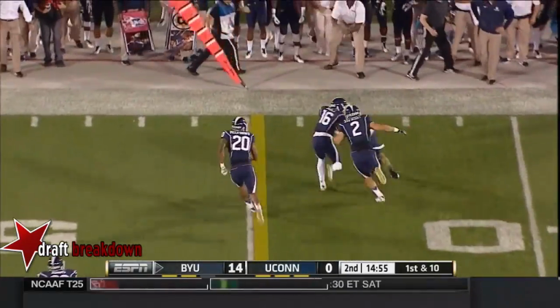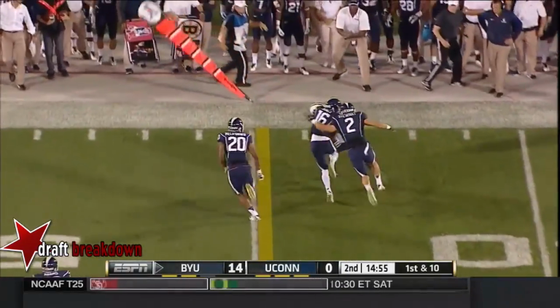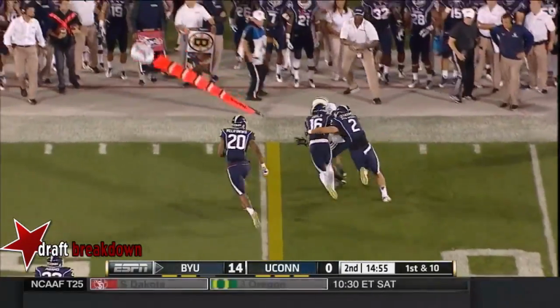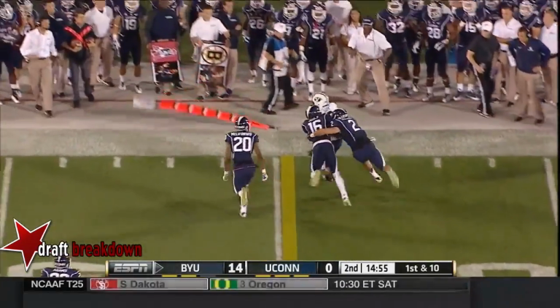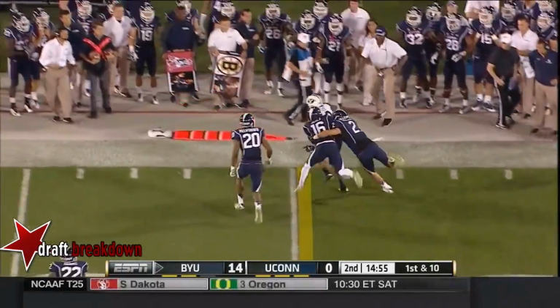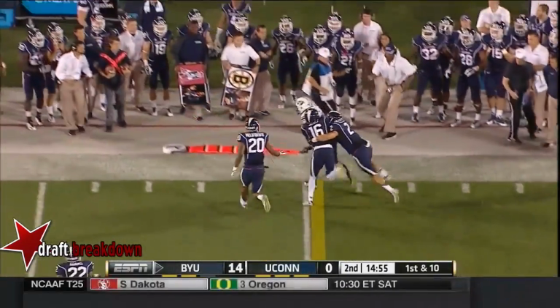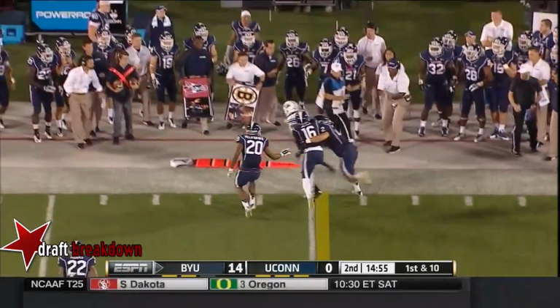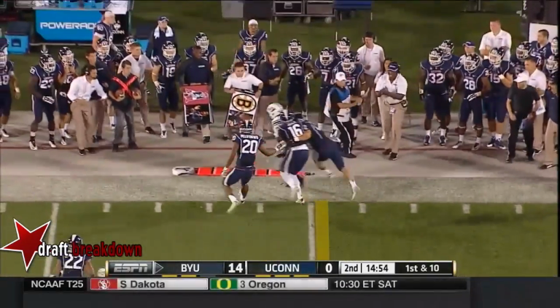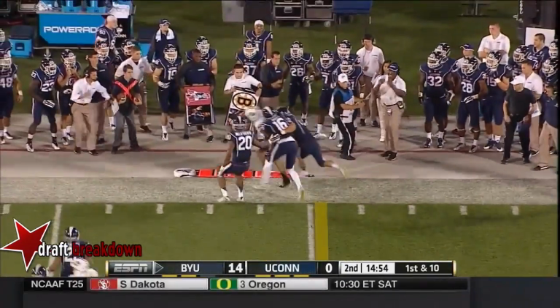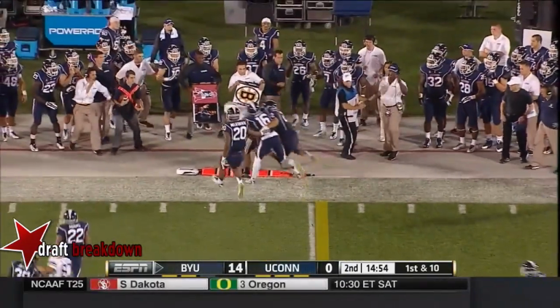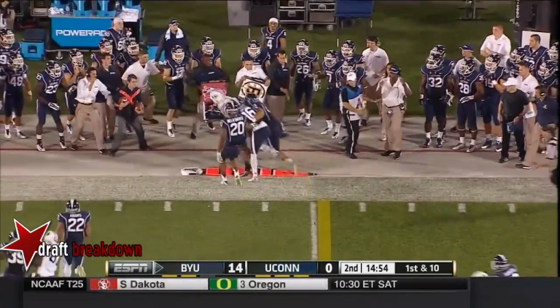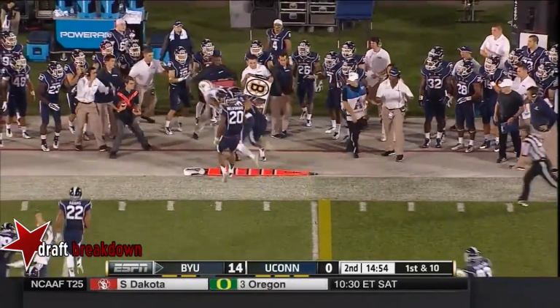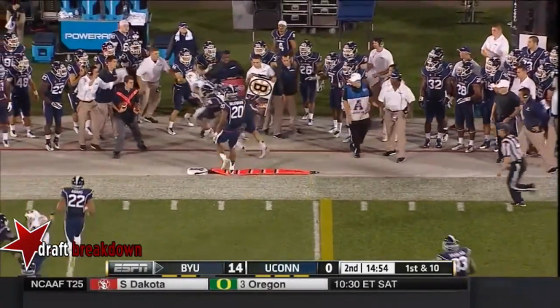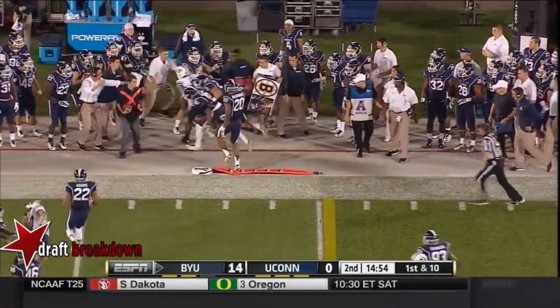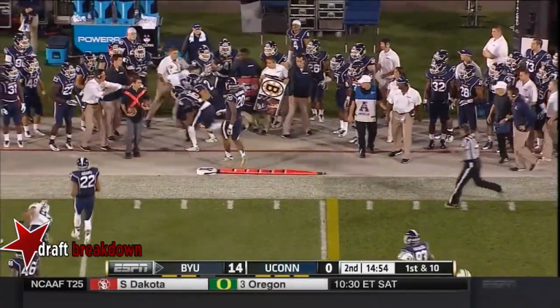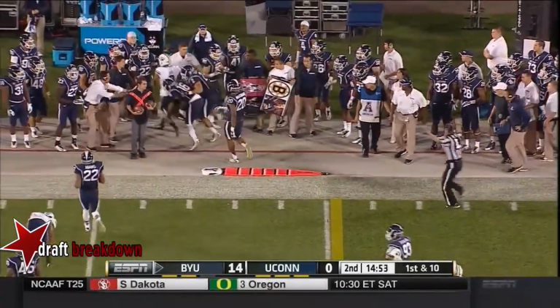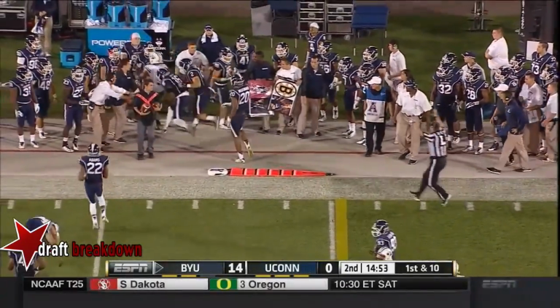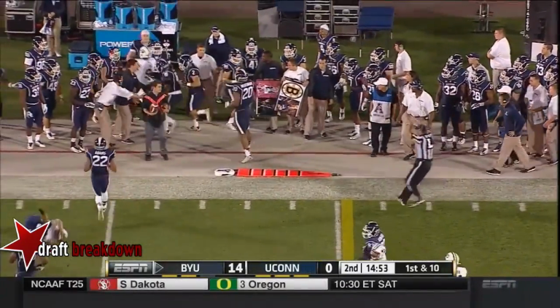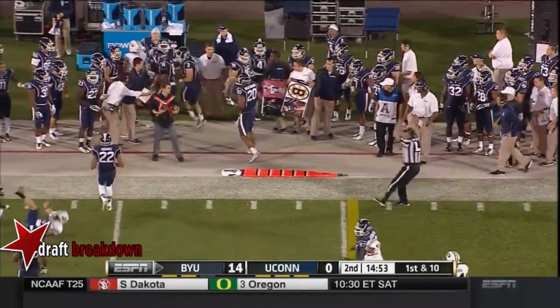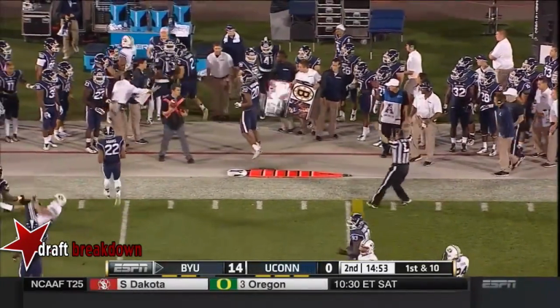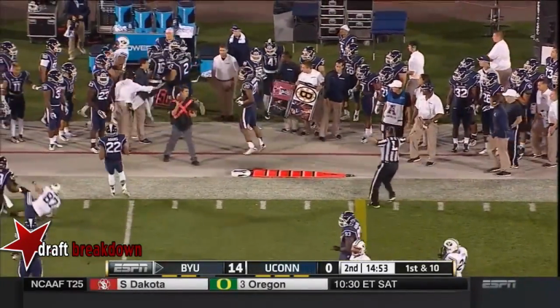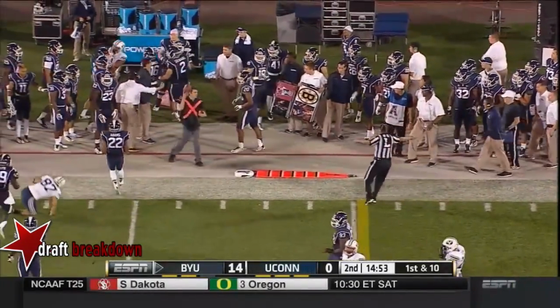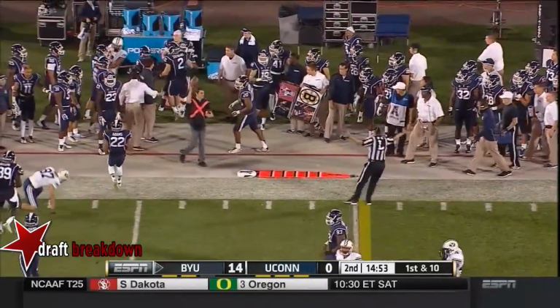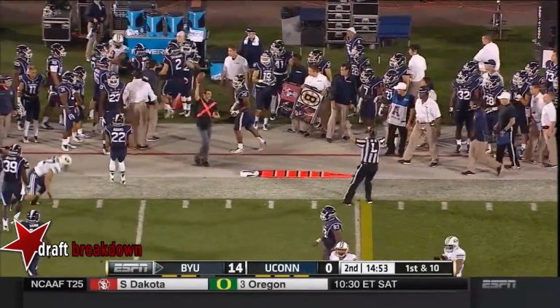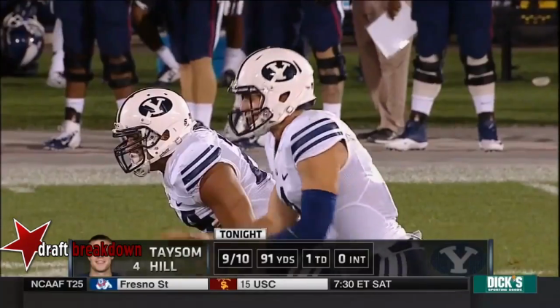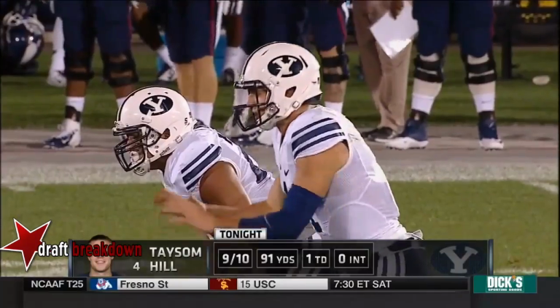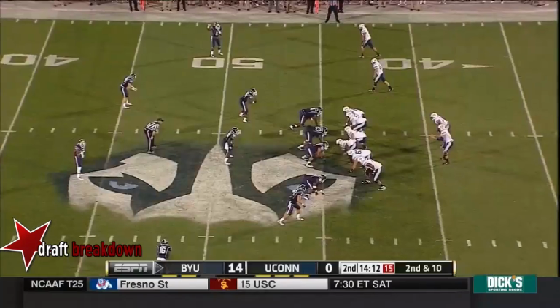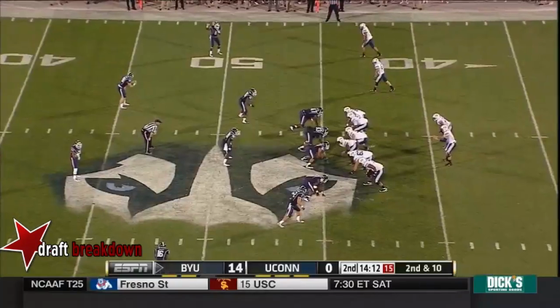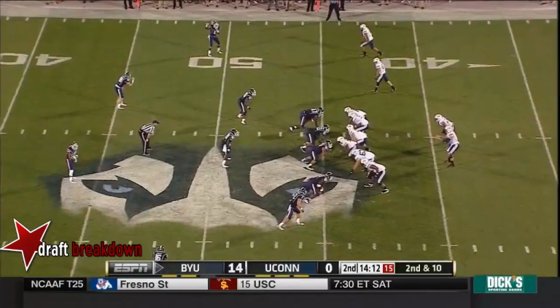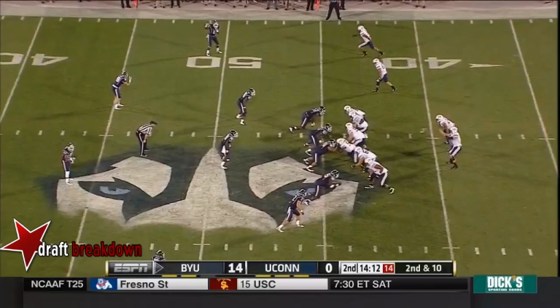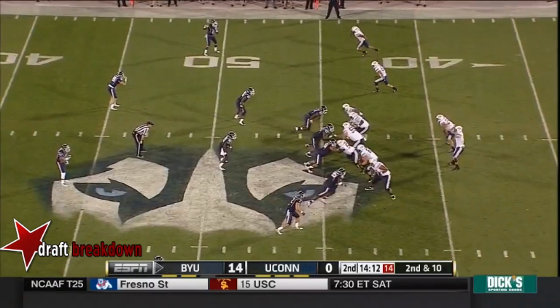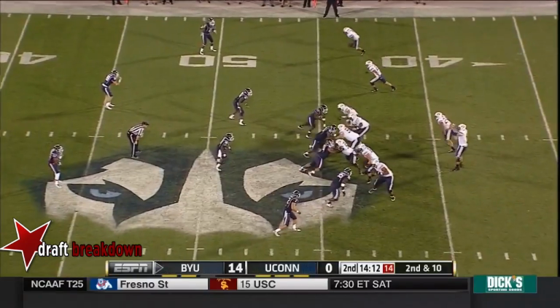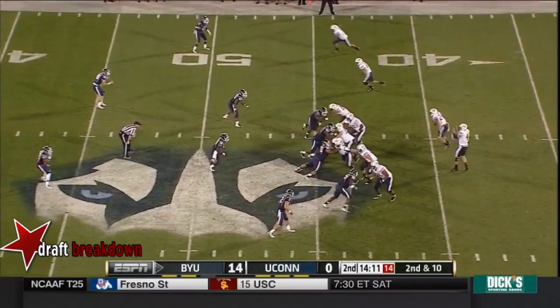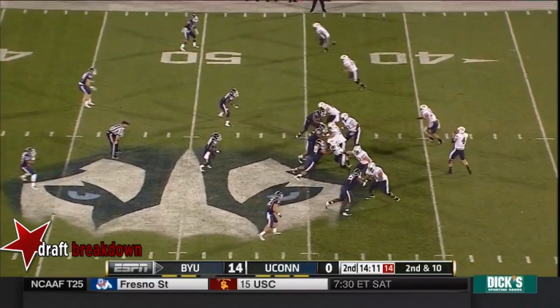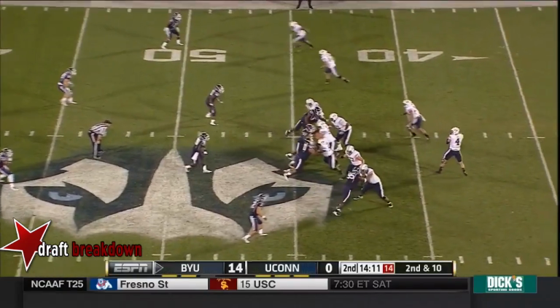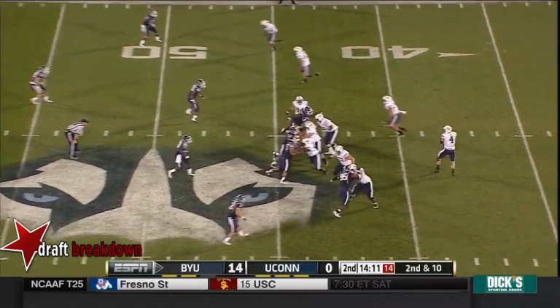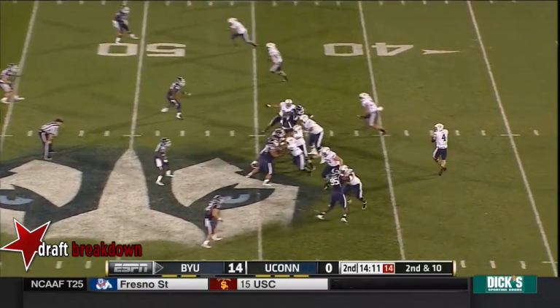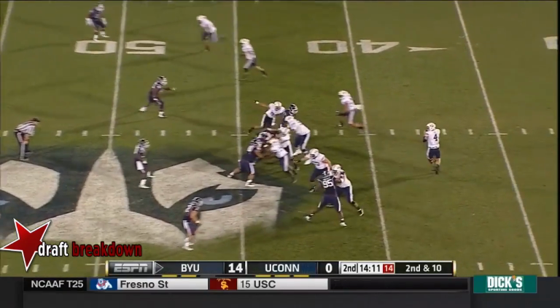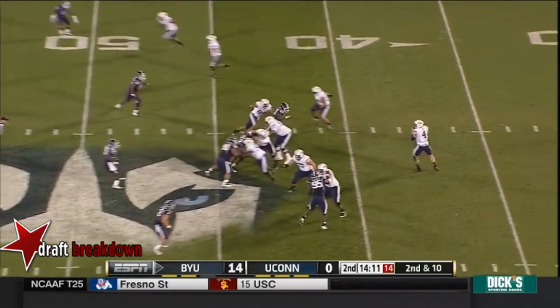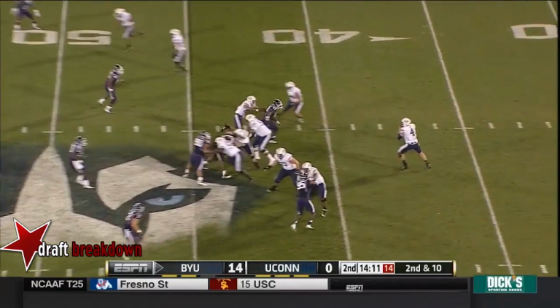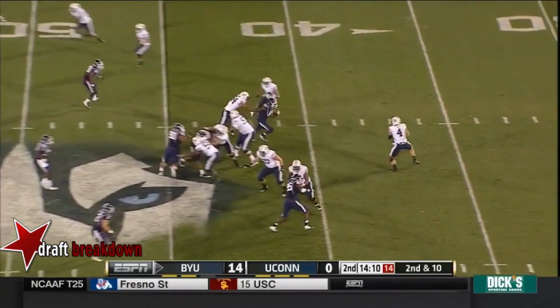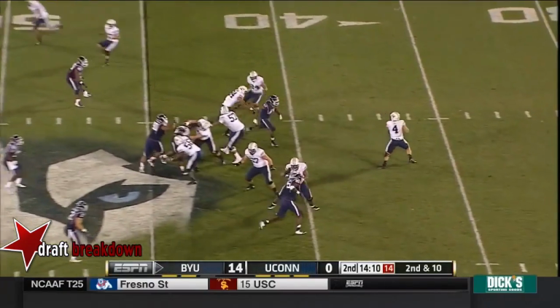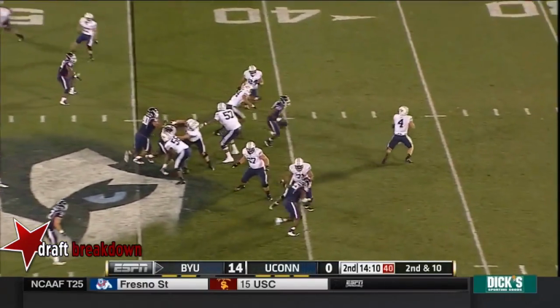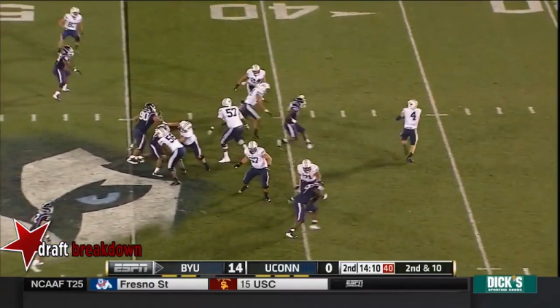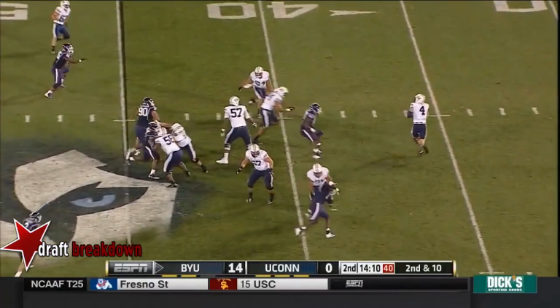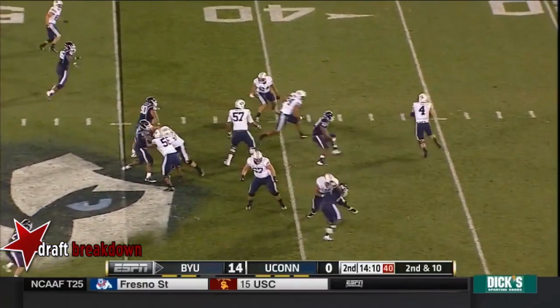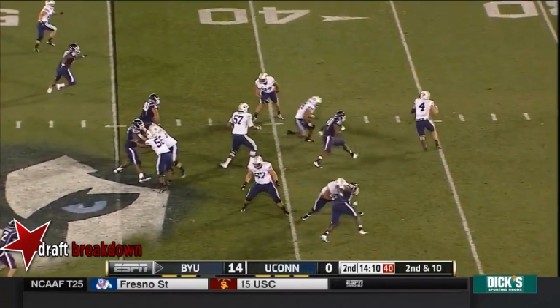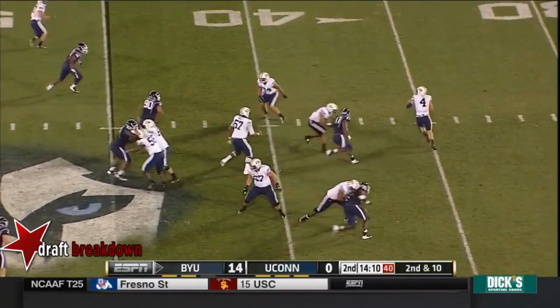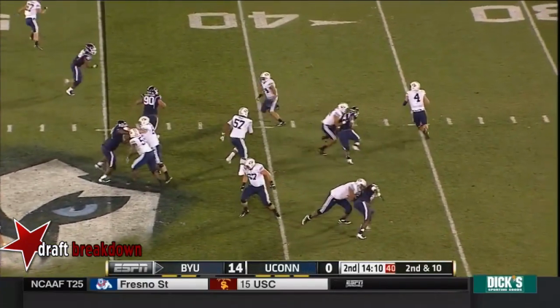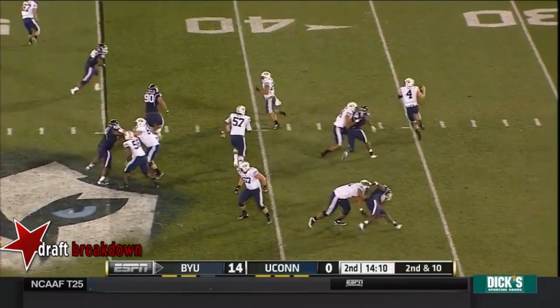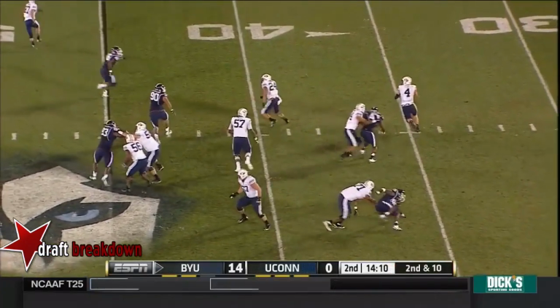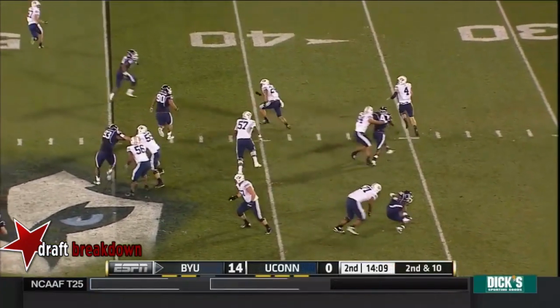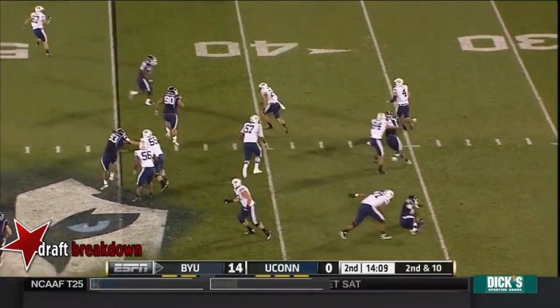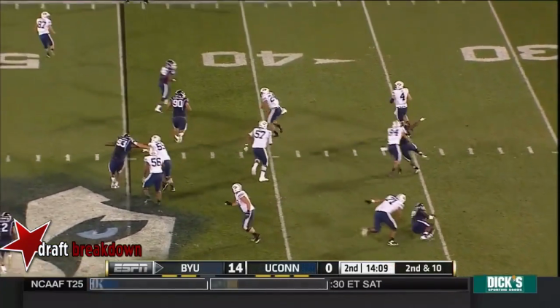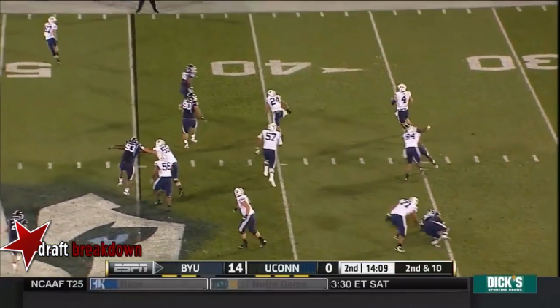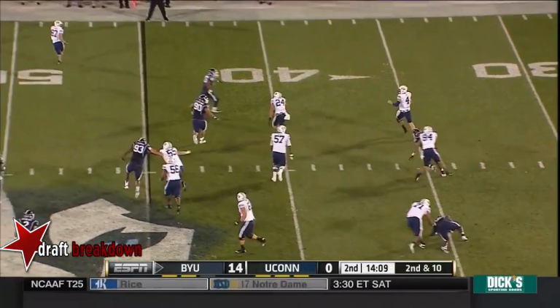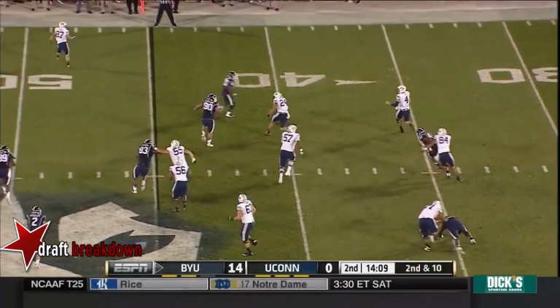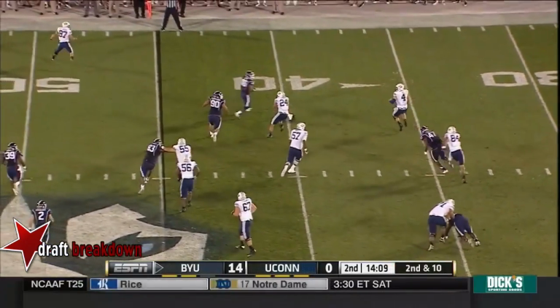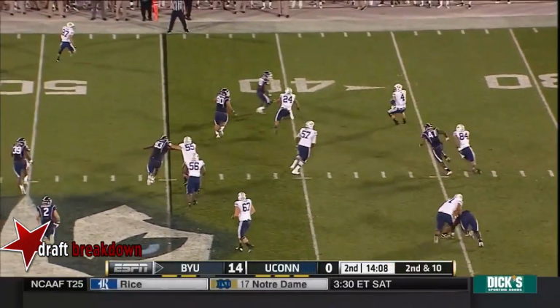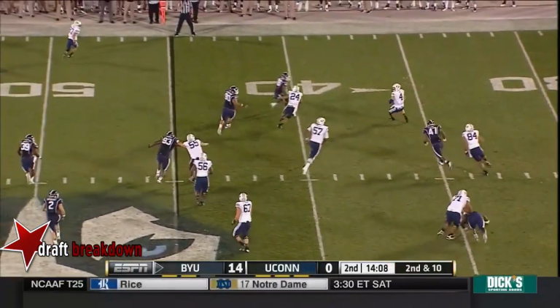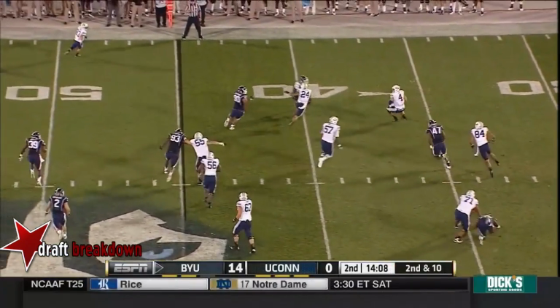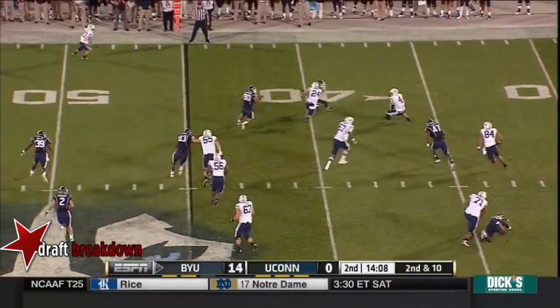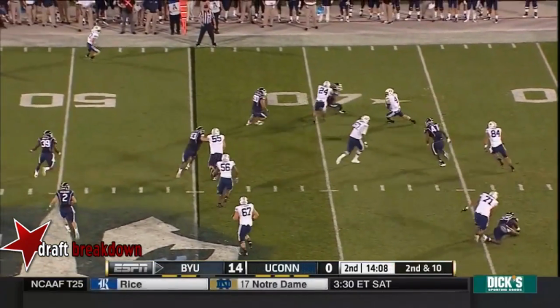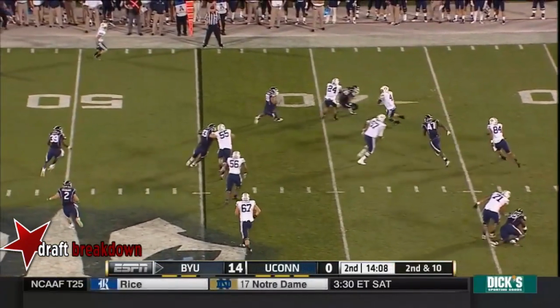Right side, and then turning it upfield. Perfect game from Taysom Hill — also has 44 yards rushing and a rushing touchdown.